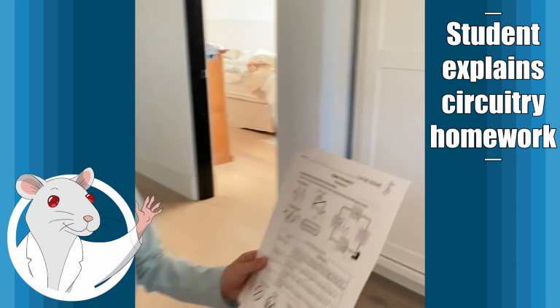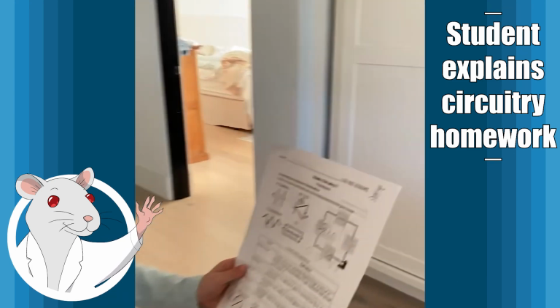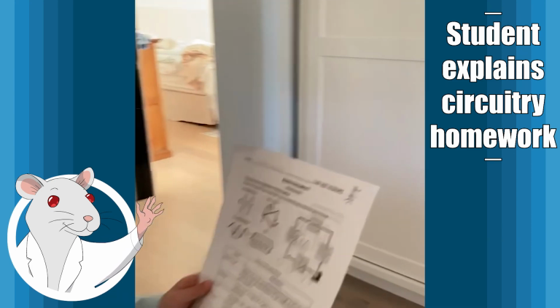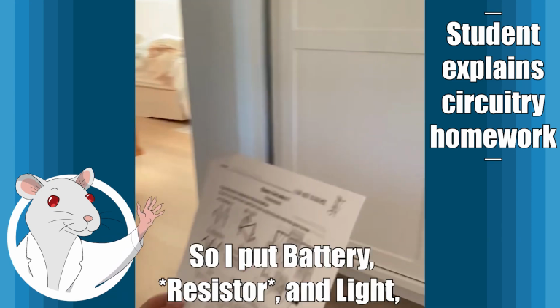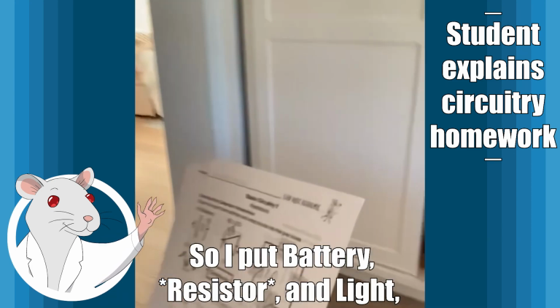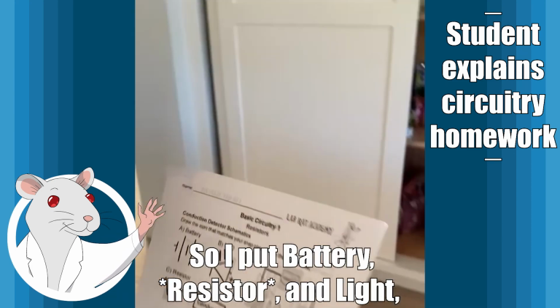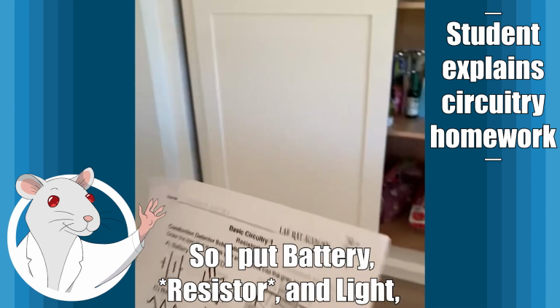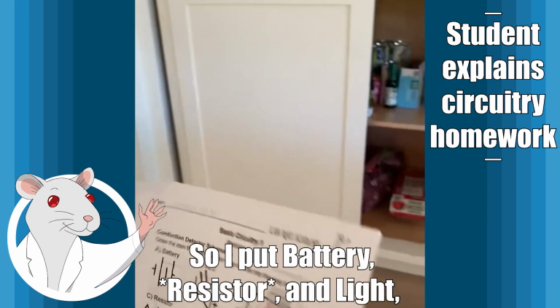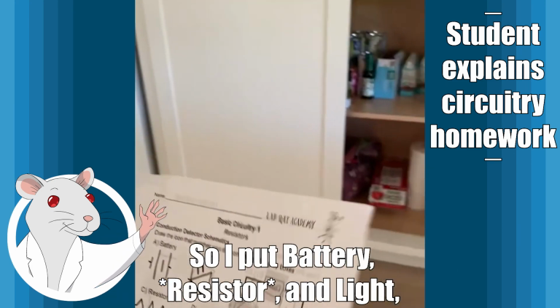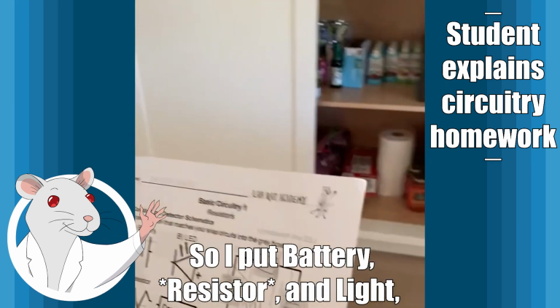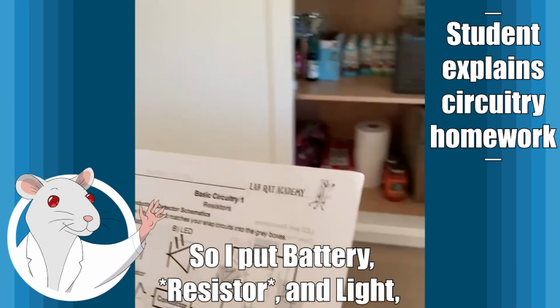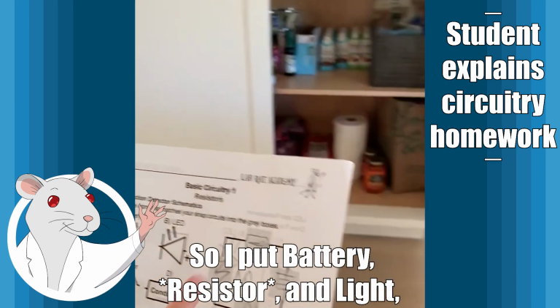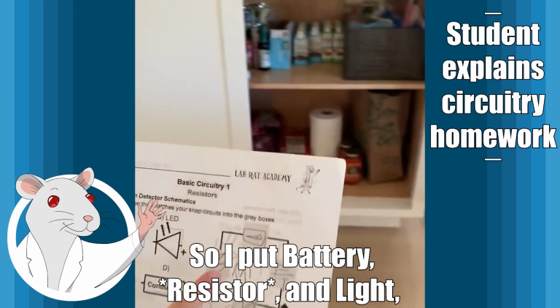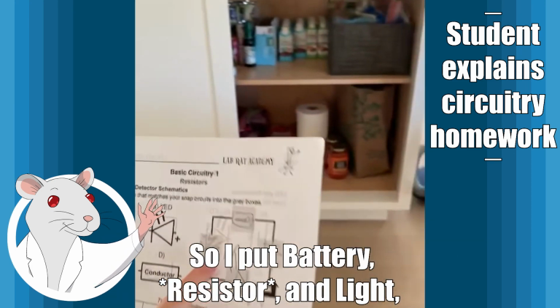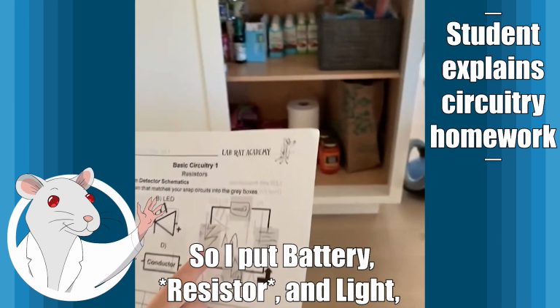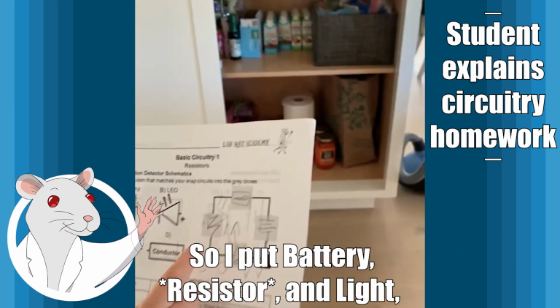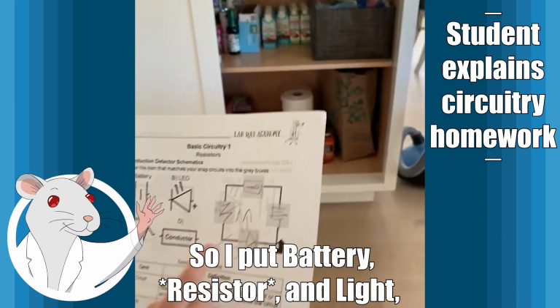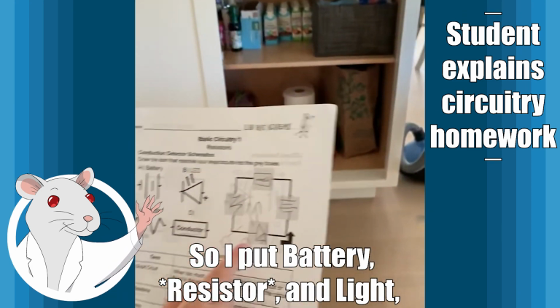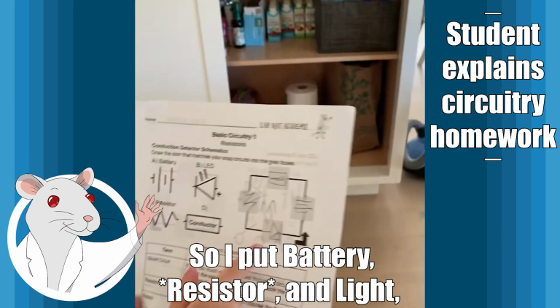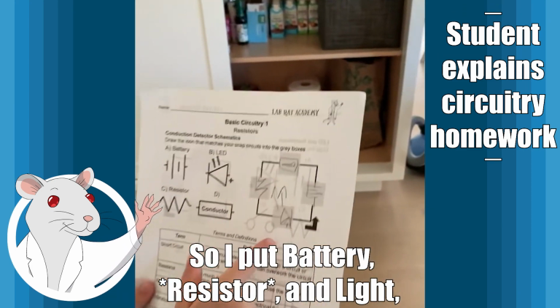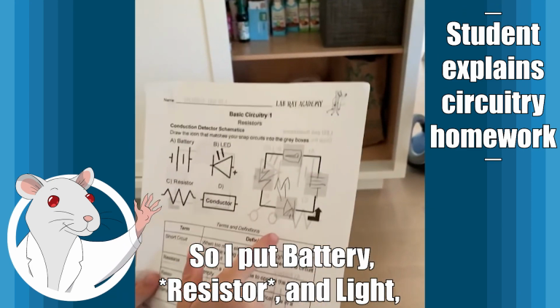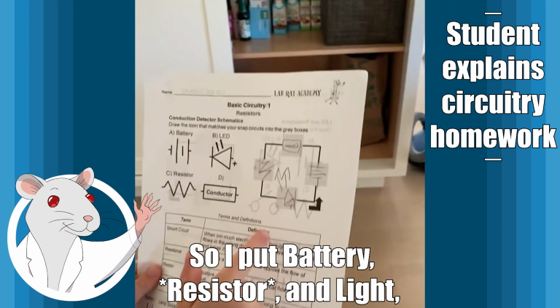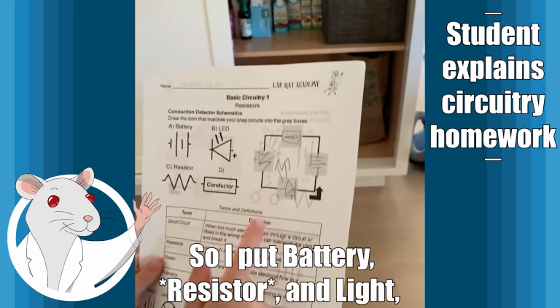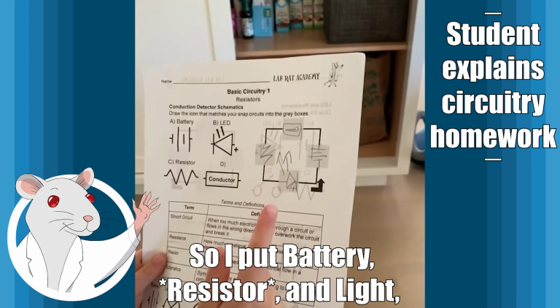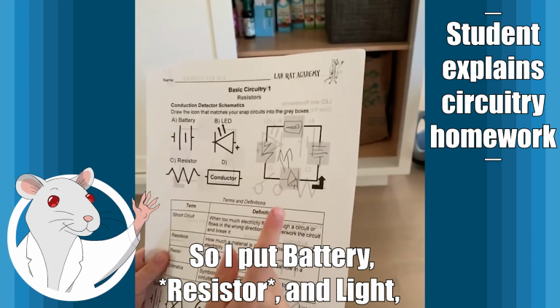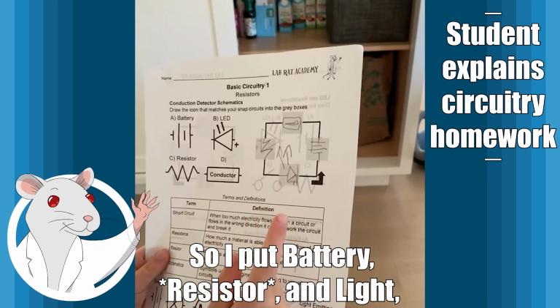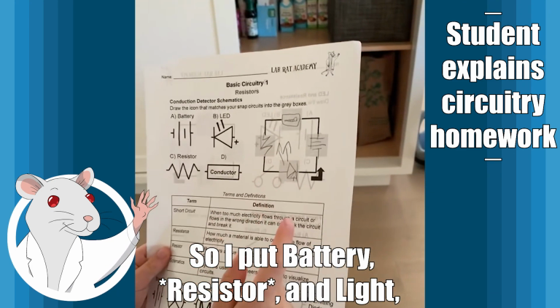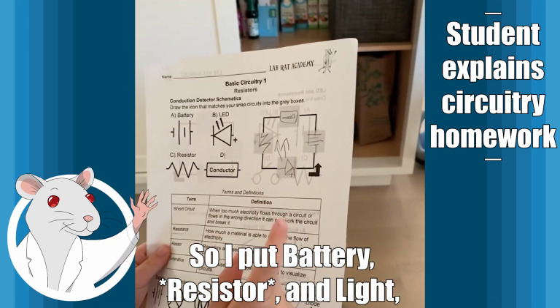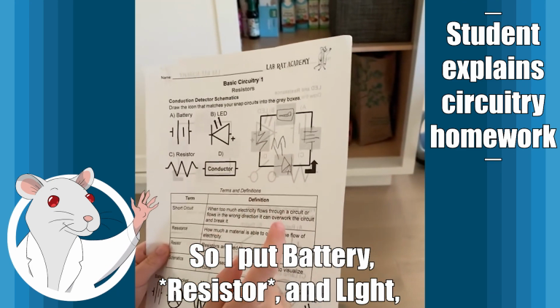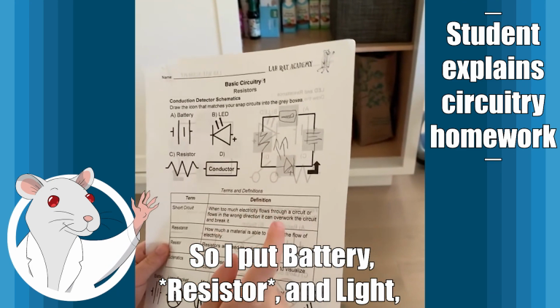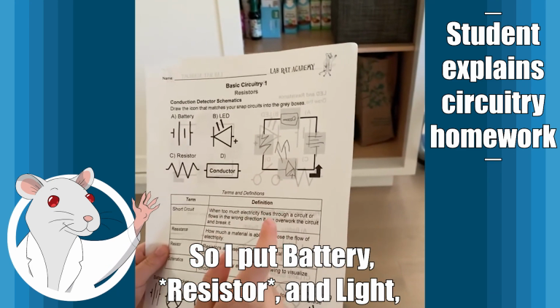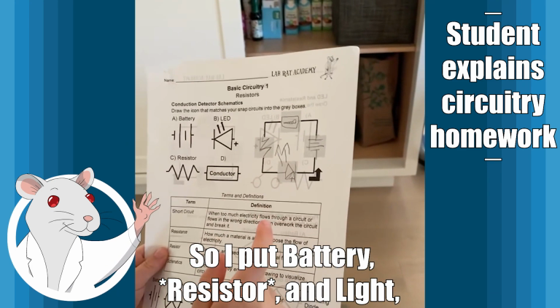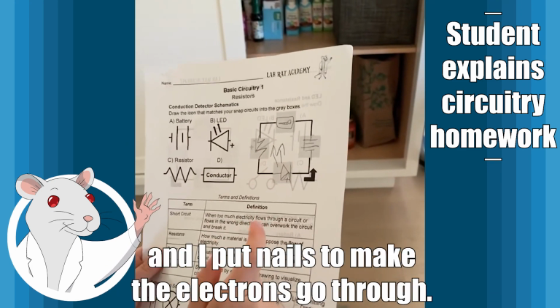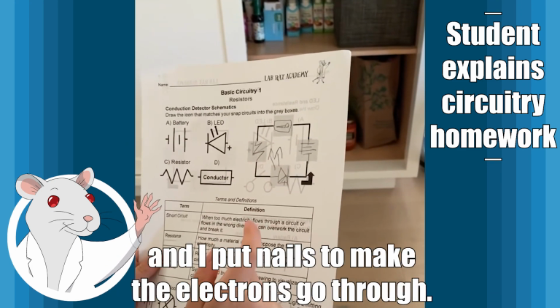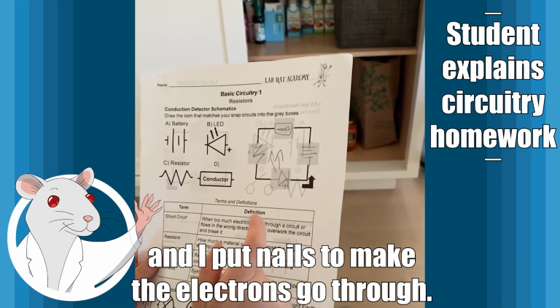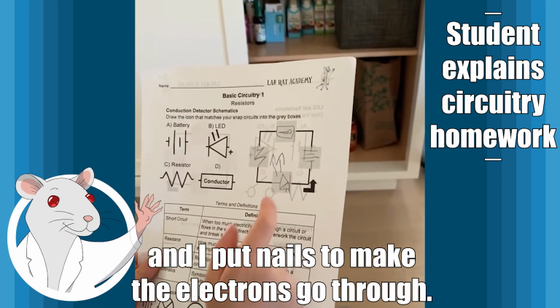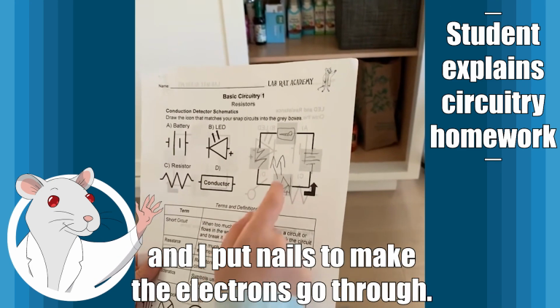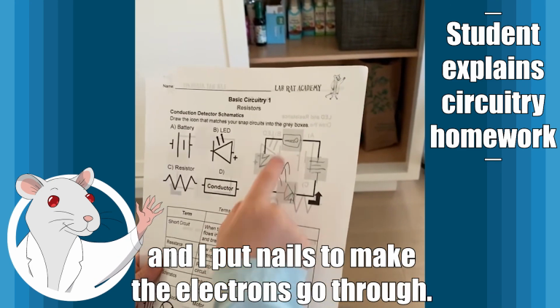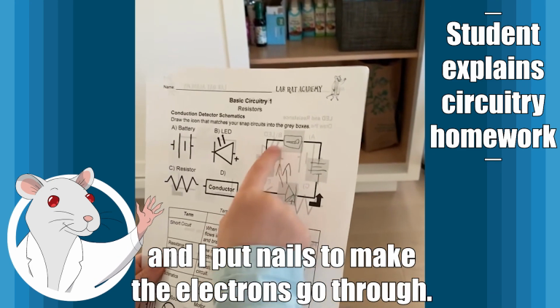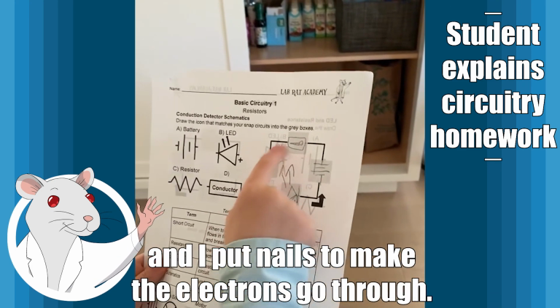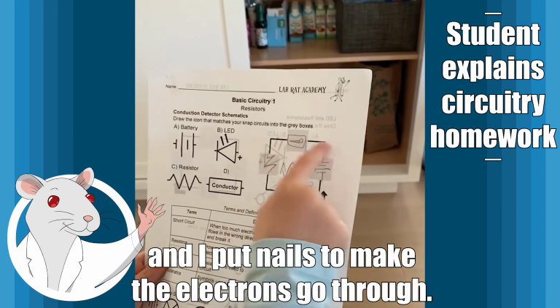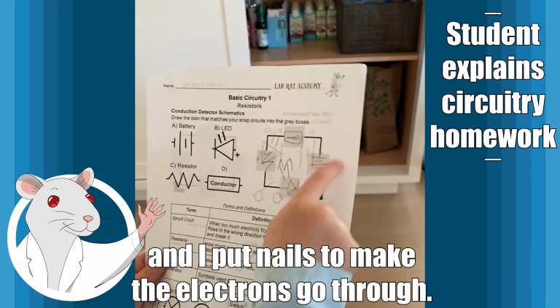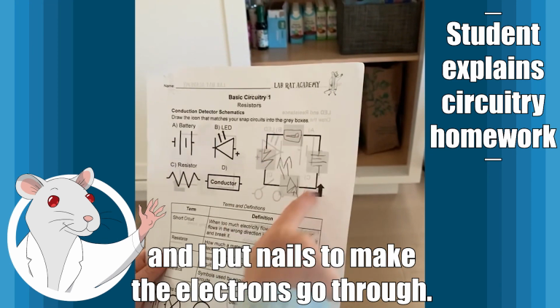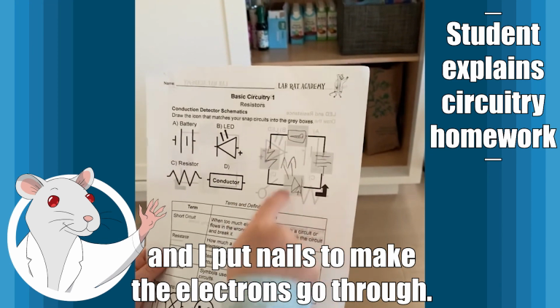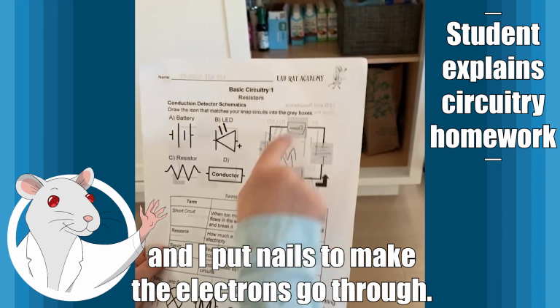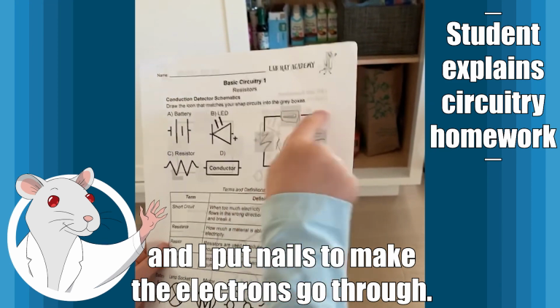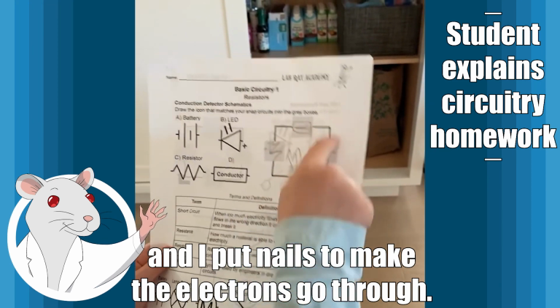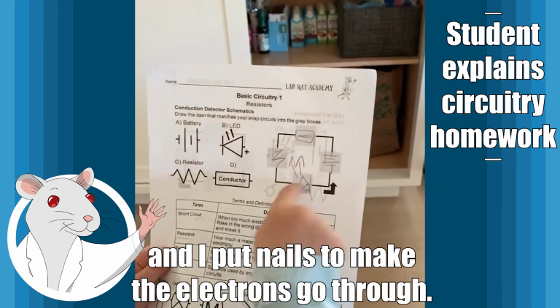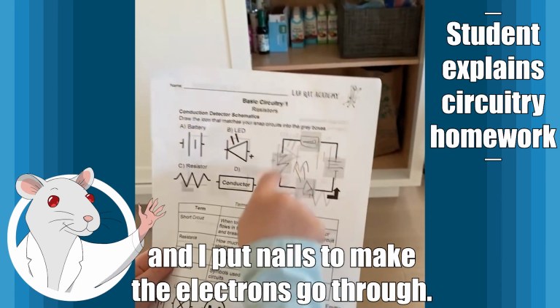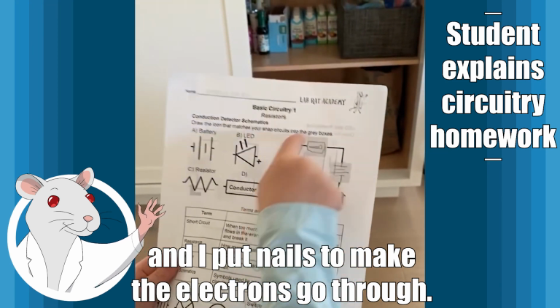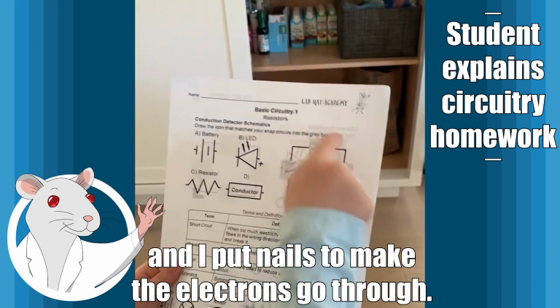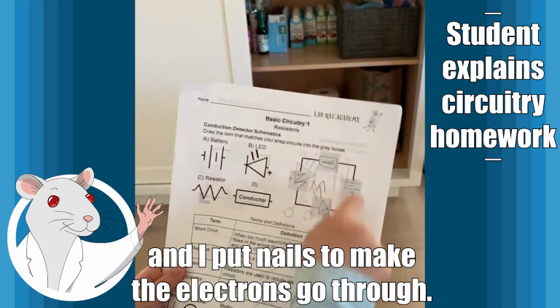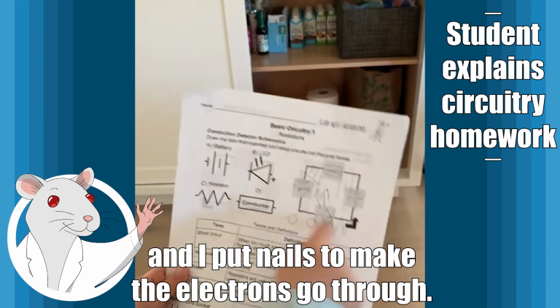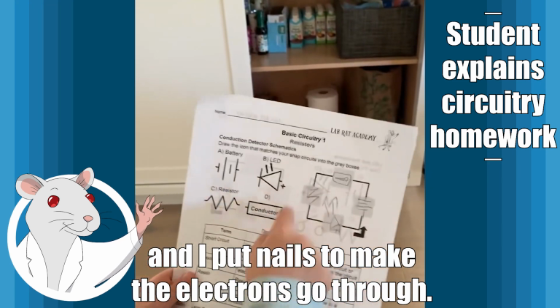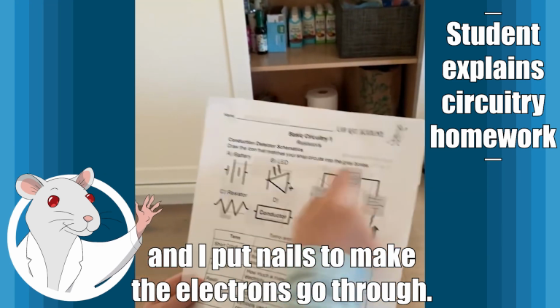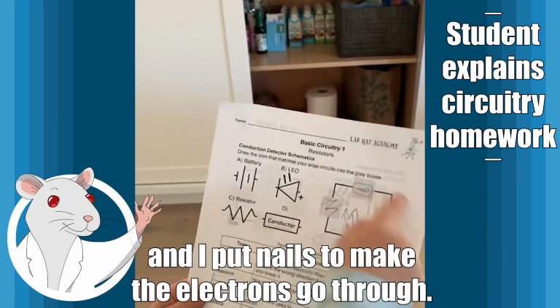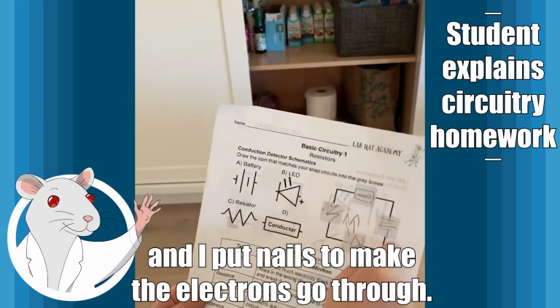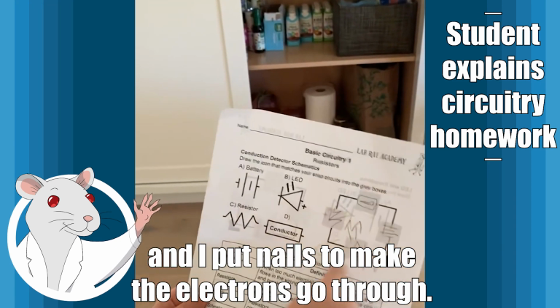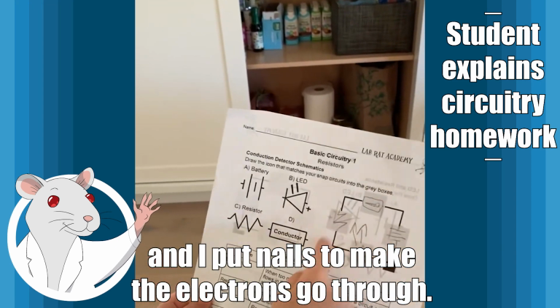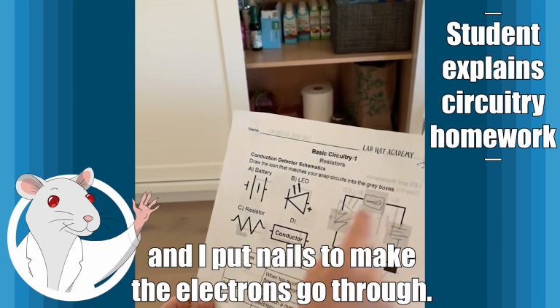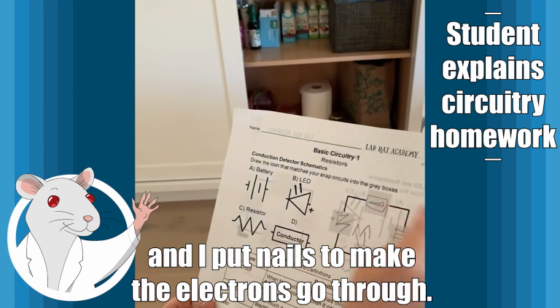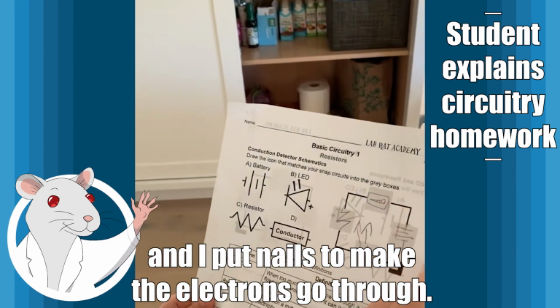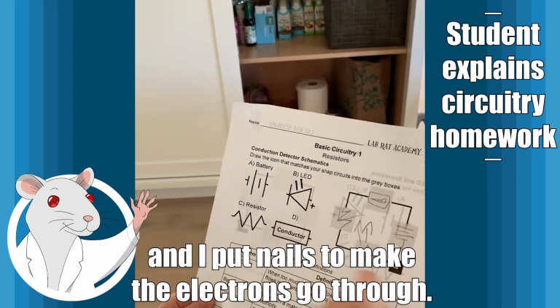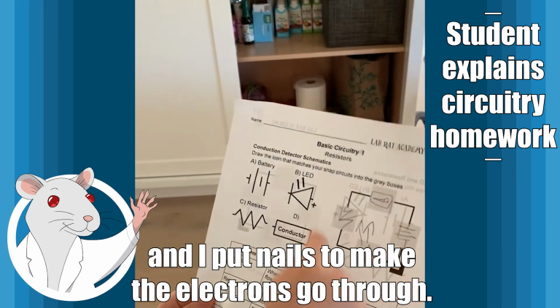So I put batteries, the idea, and light, and I put nails to make the electrons go through.